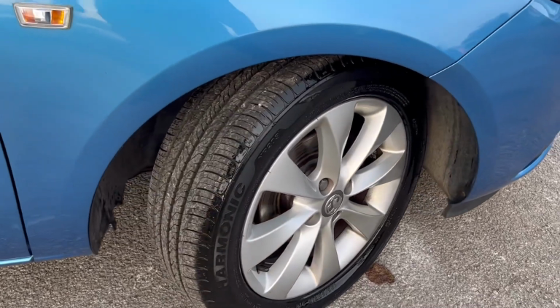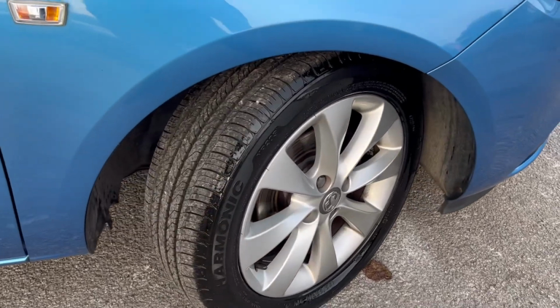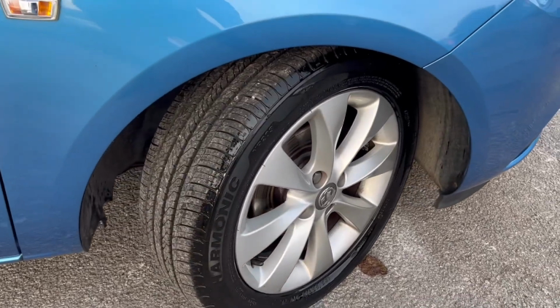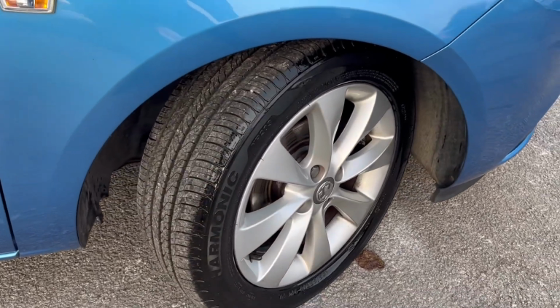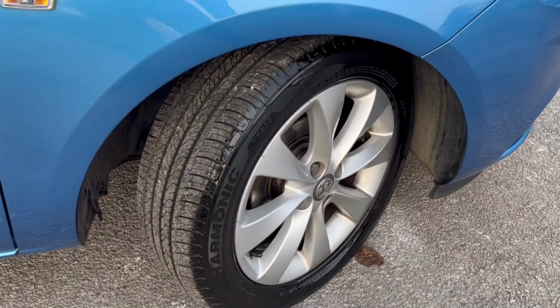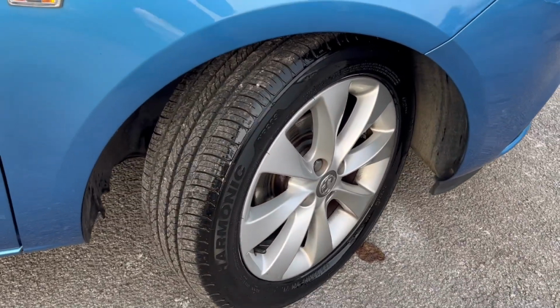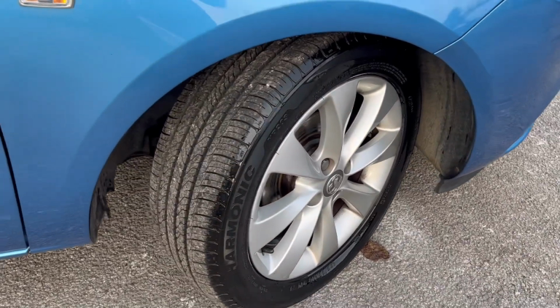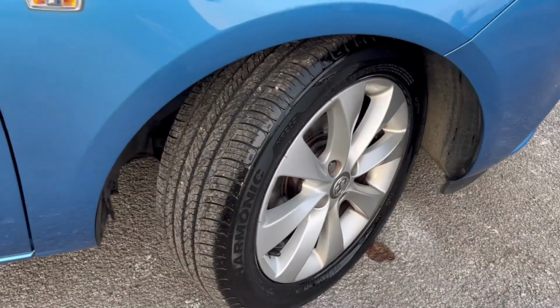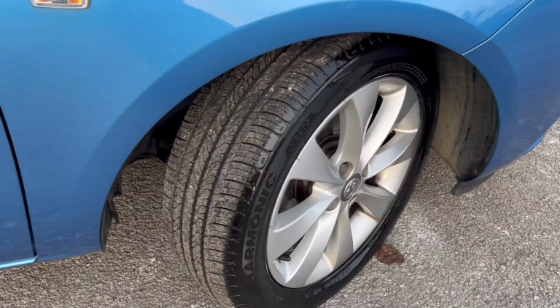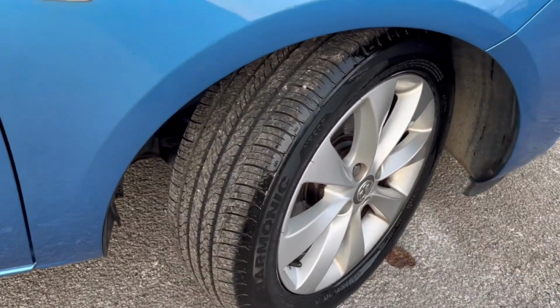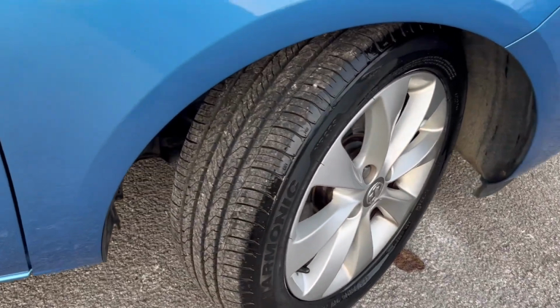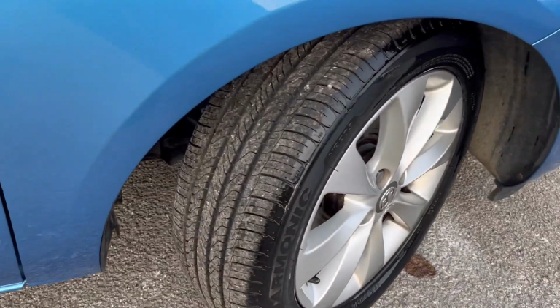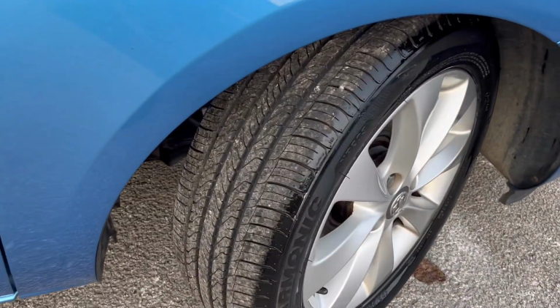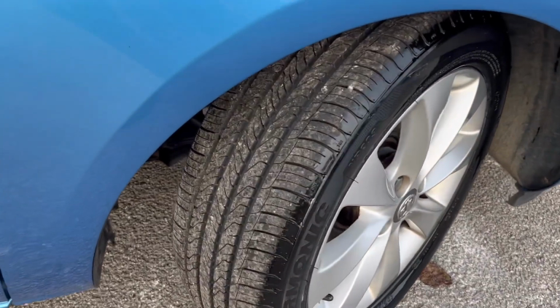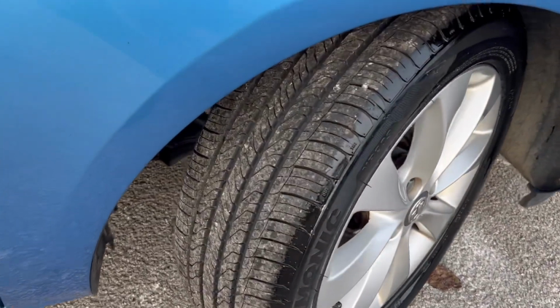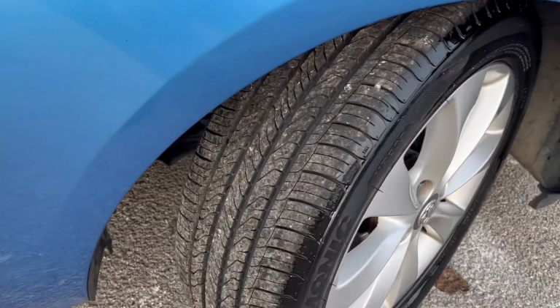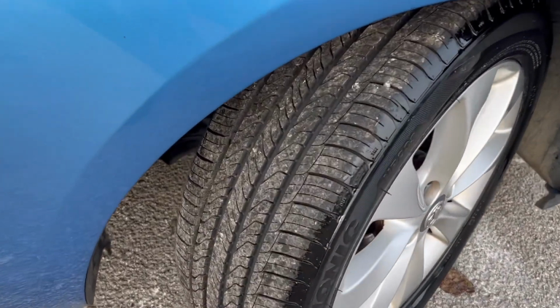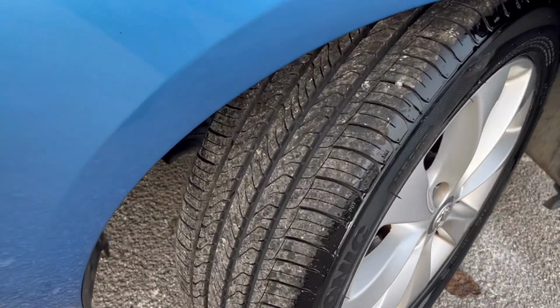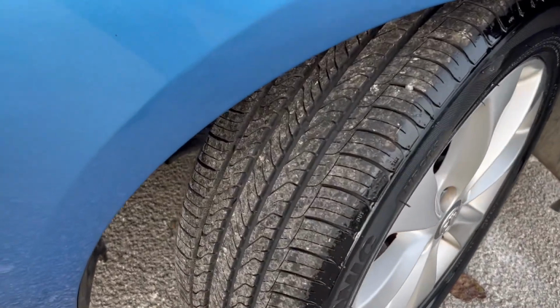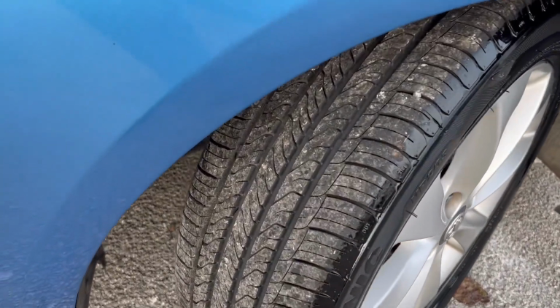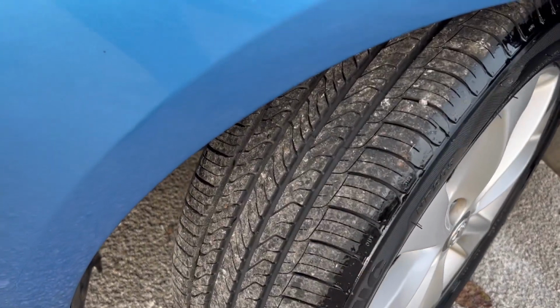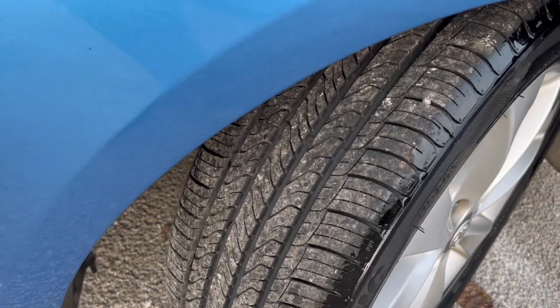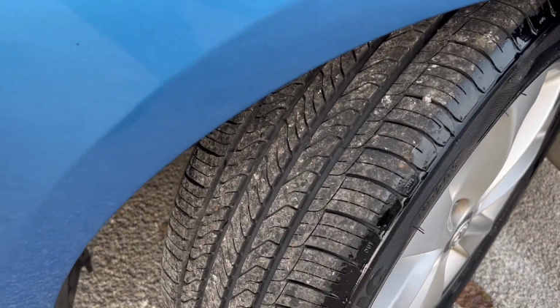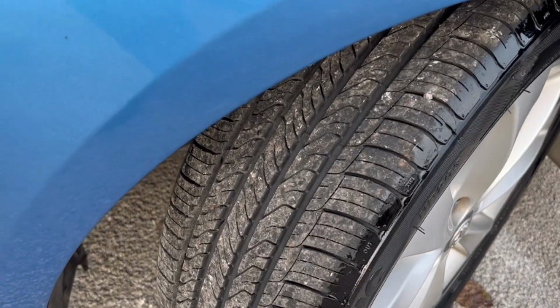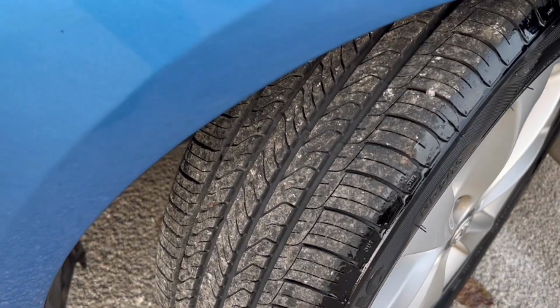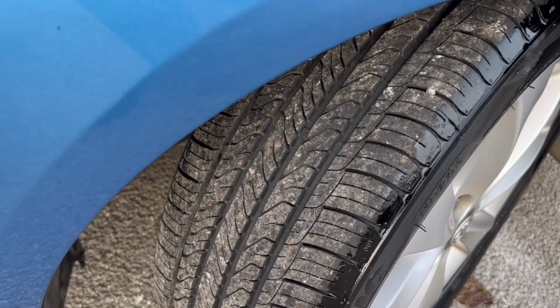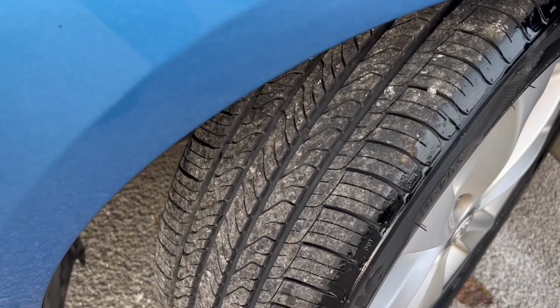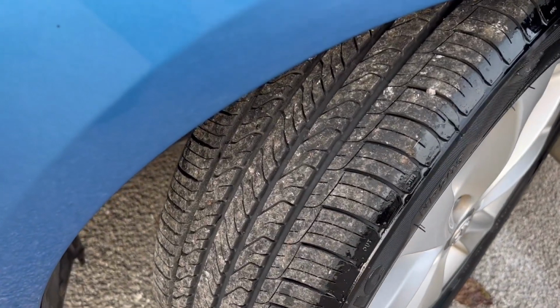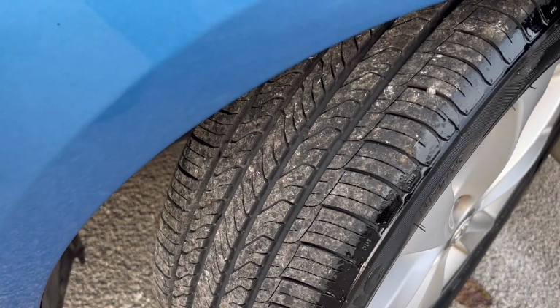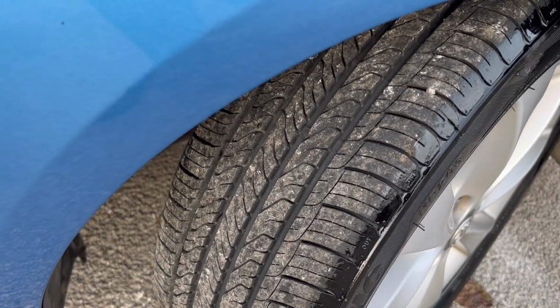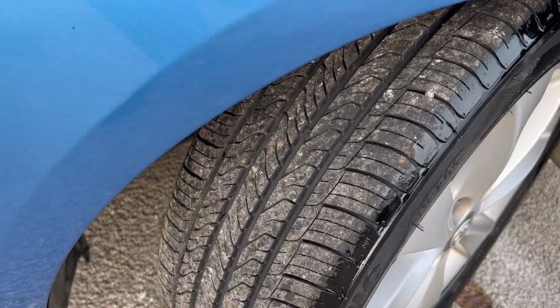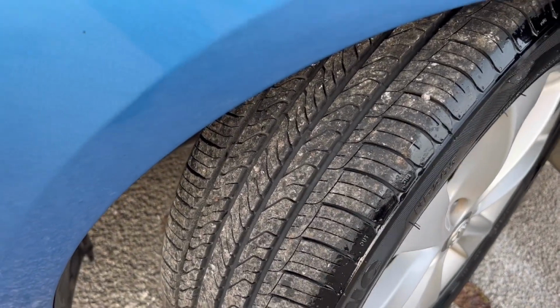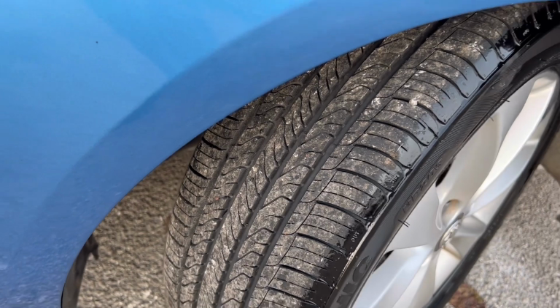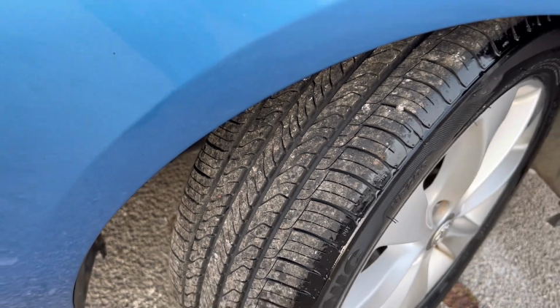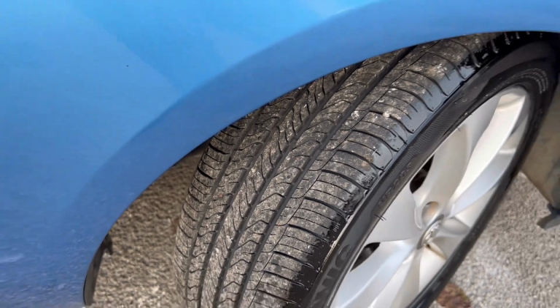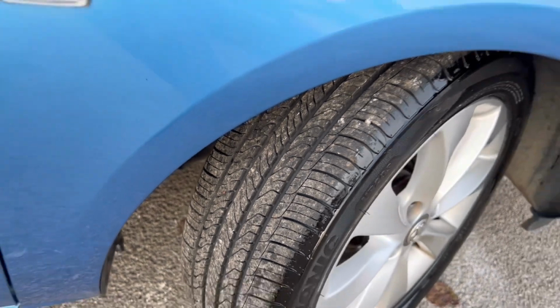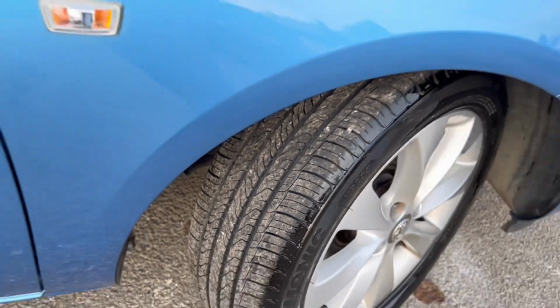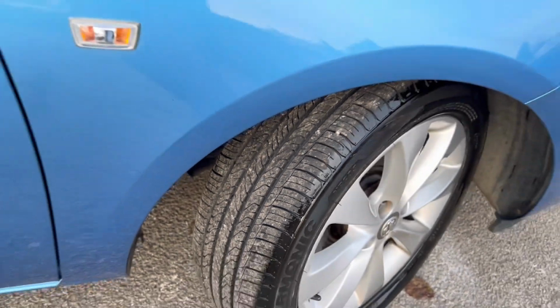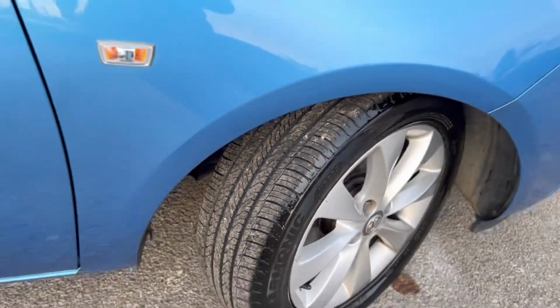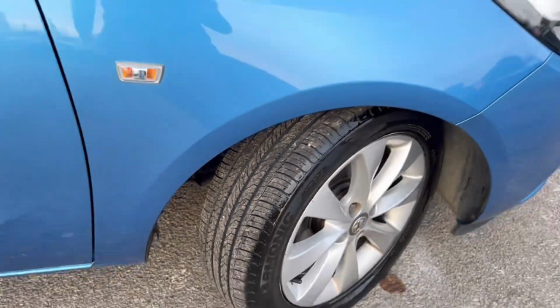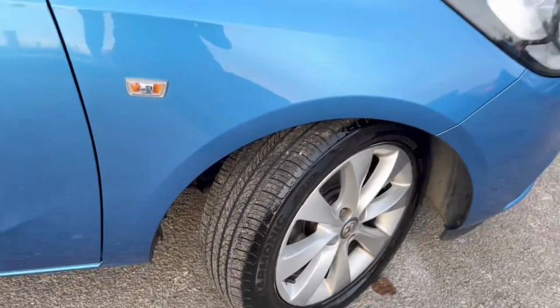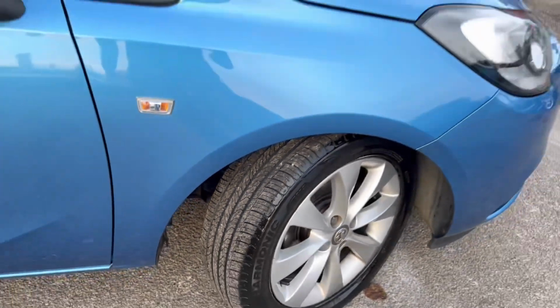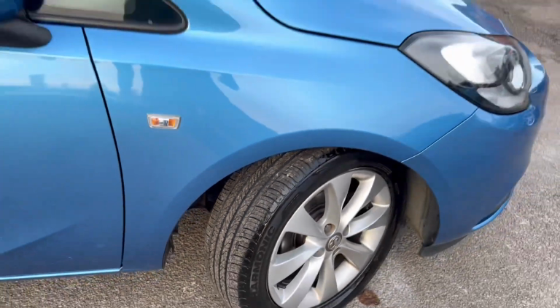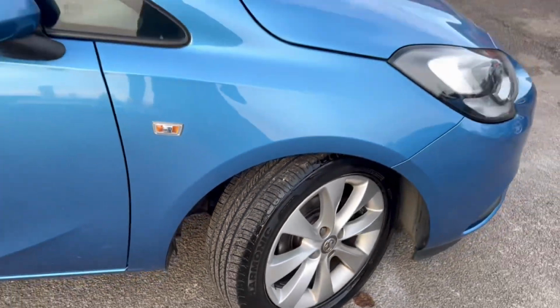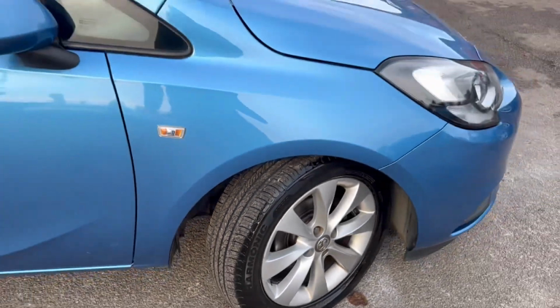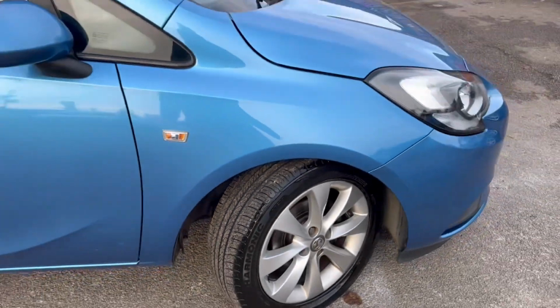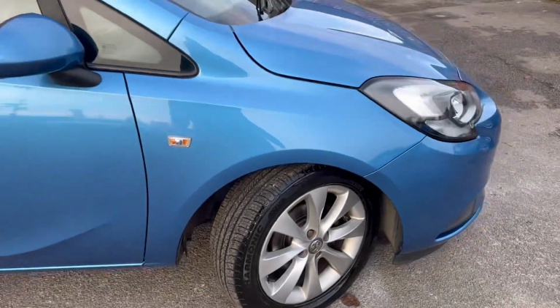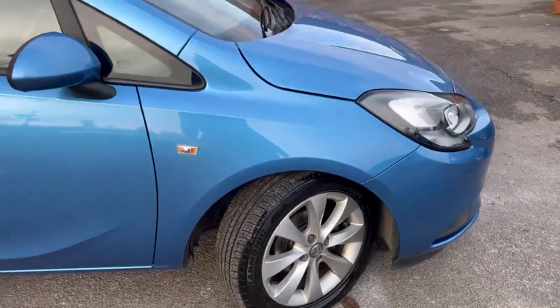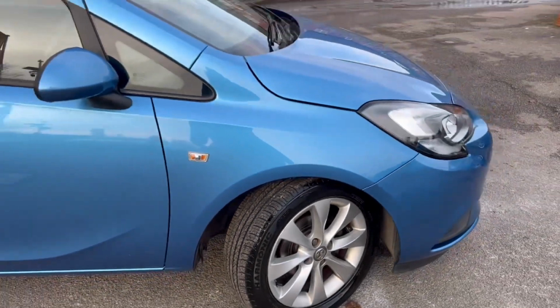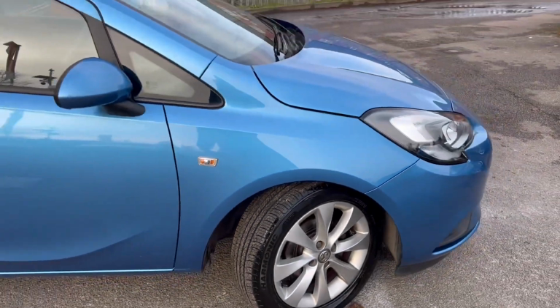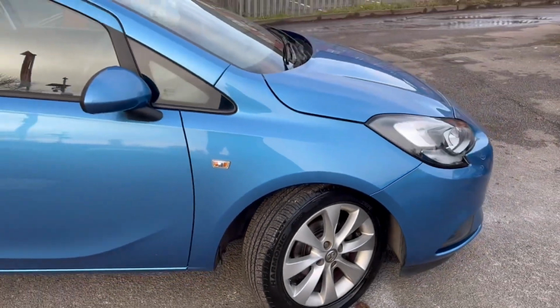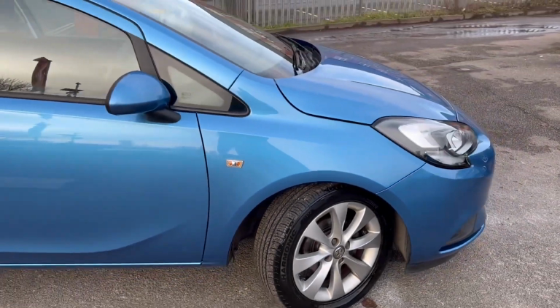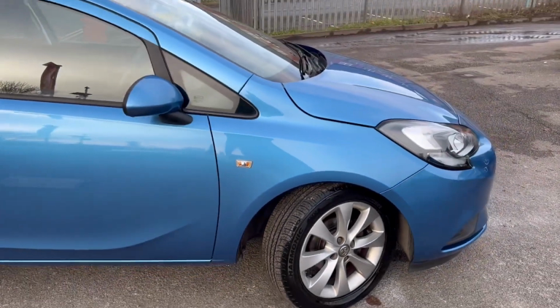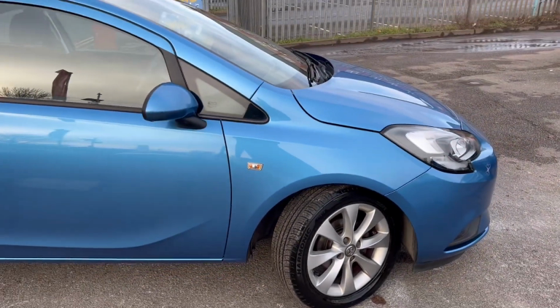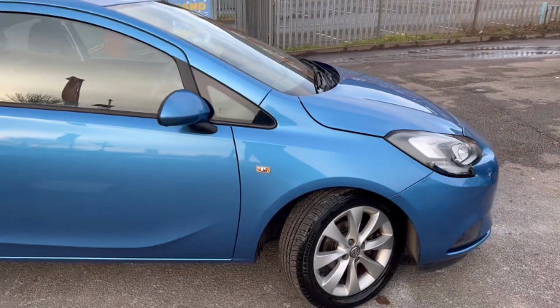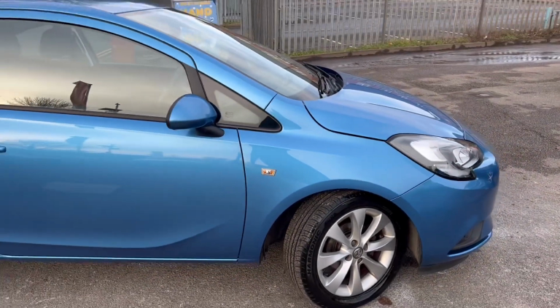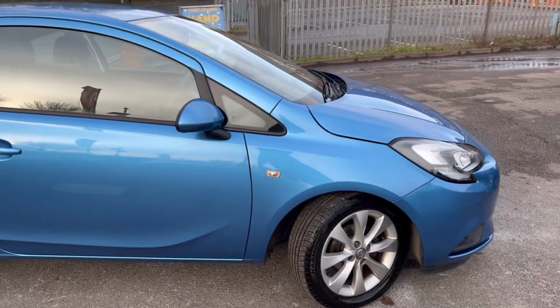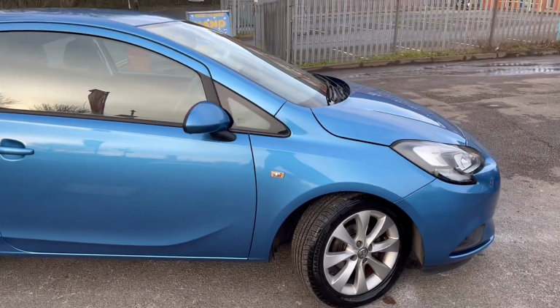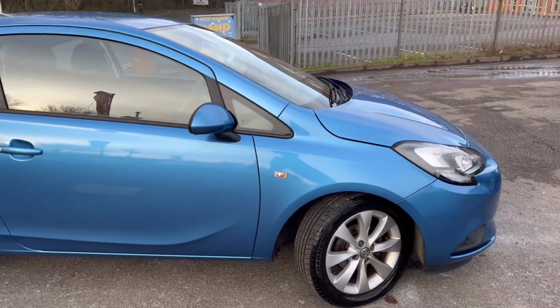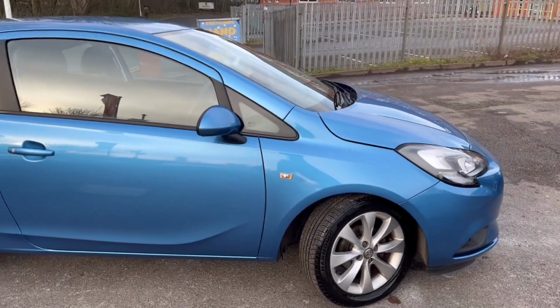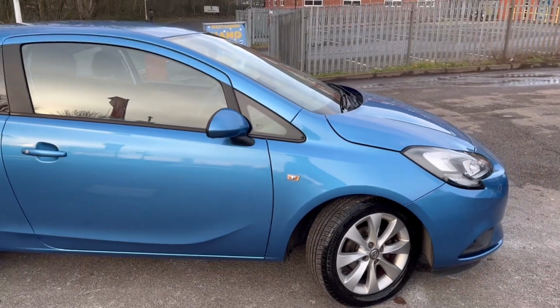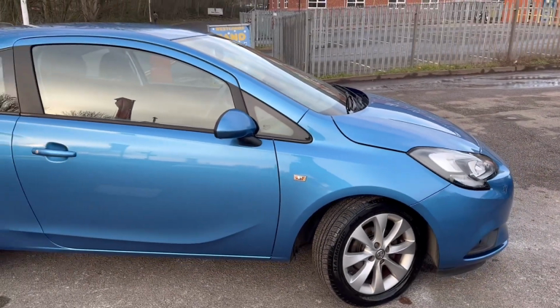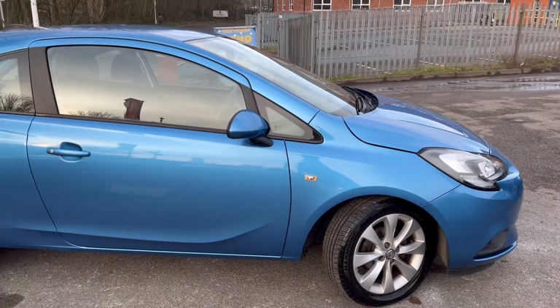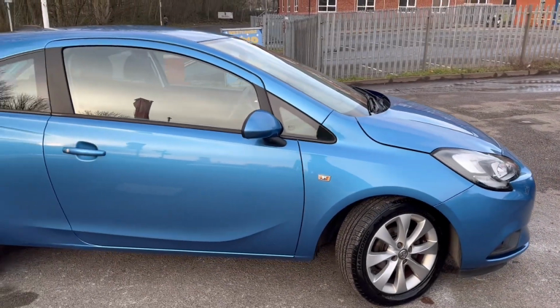The alloy wheels are in brilliant condition — no nasty curb marks and loads of tread on that tyre just there as well. It's got two keys with it.